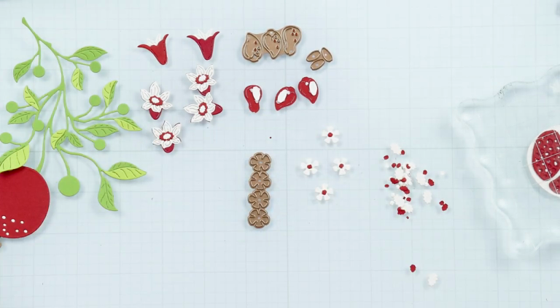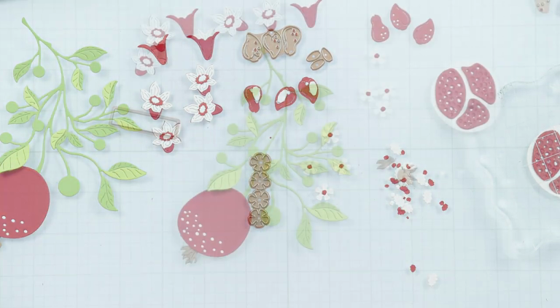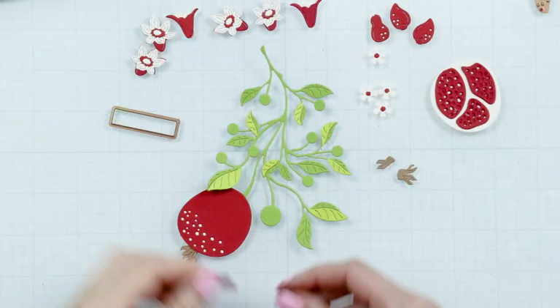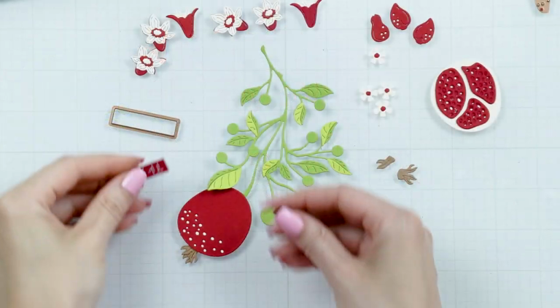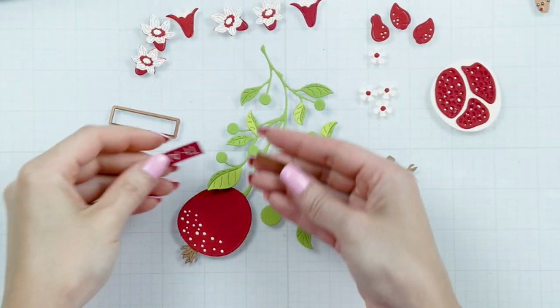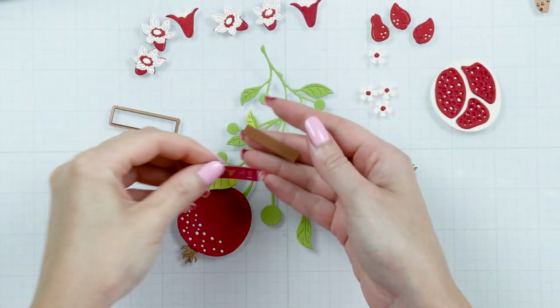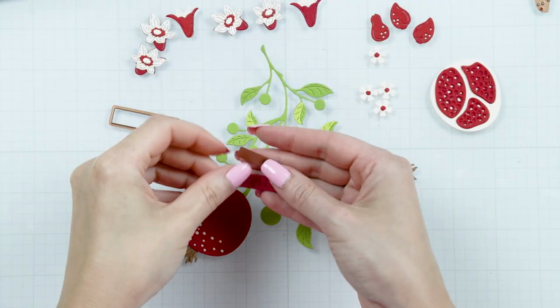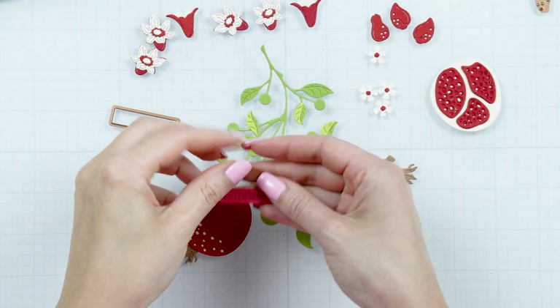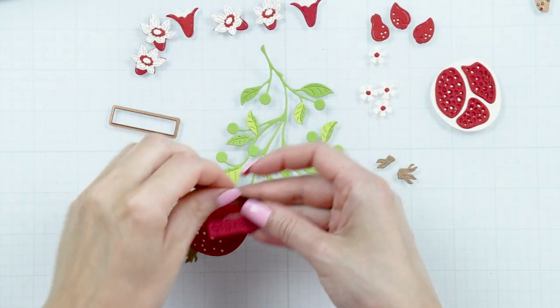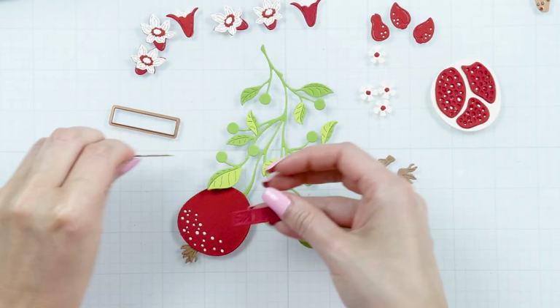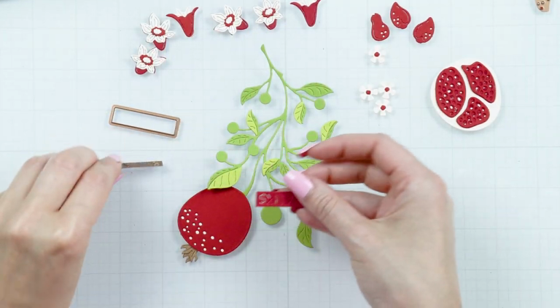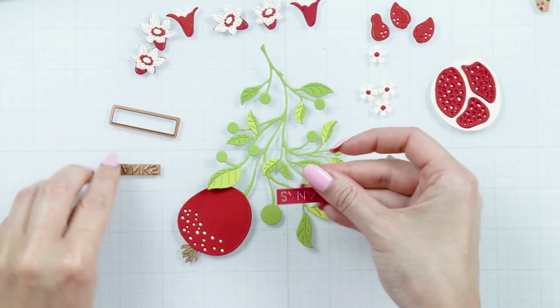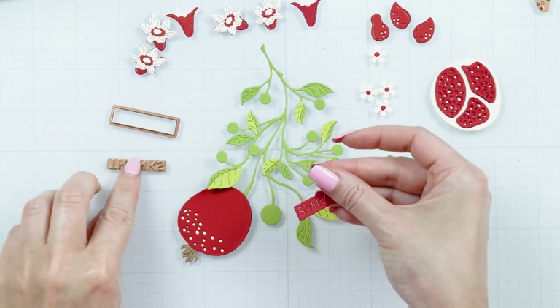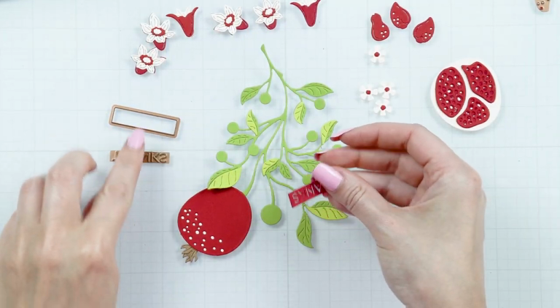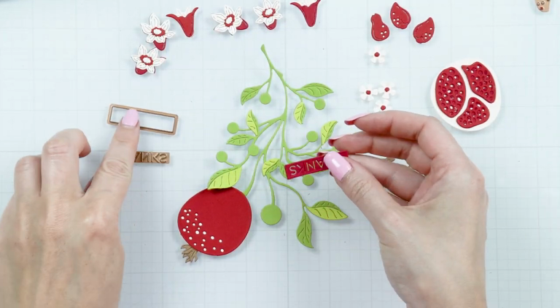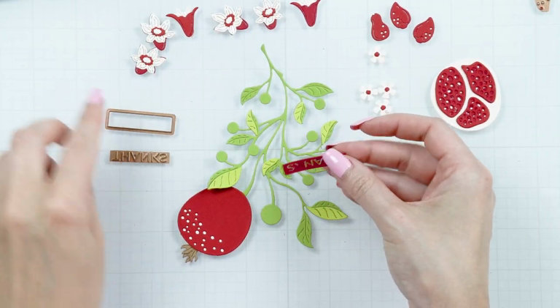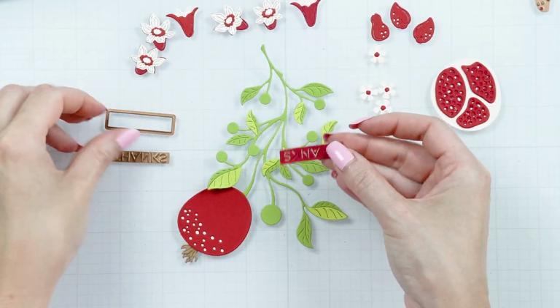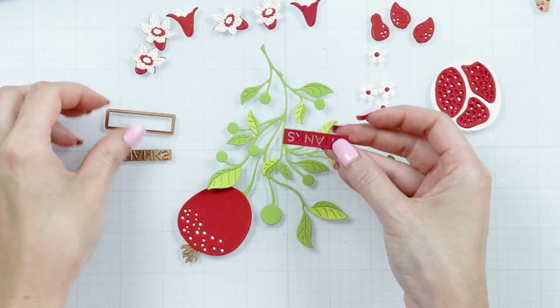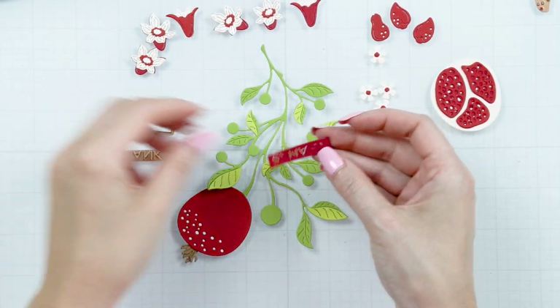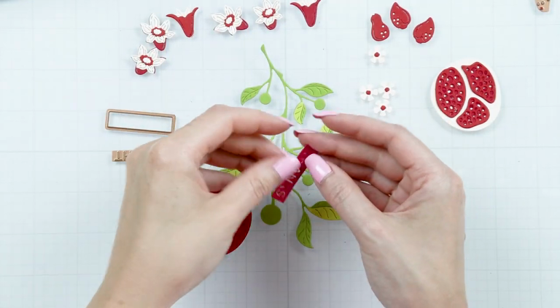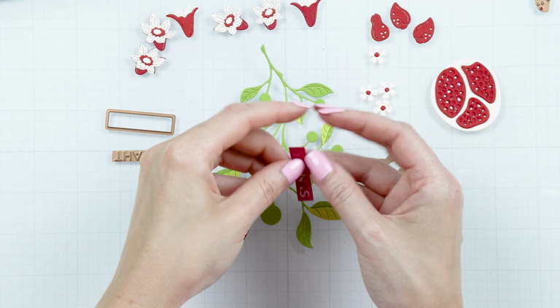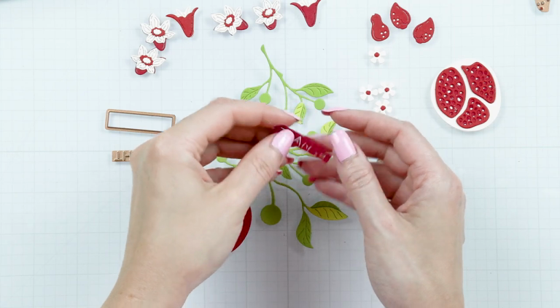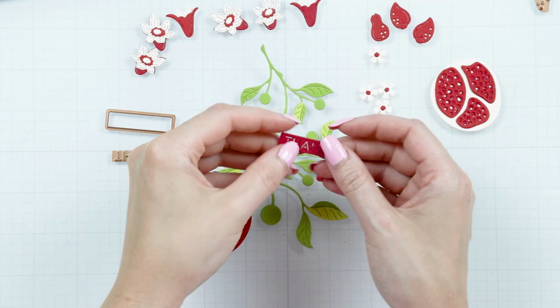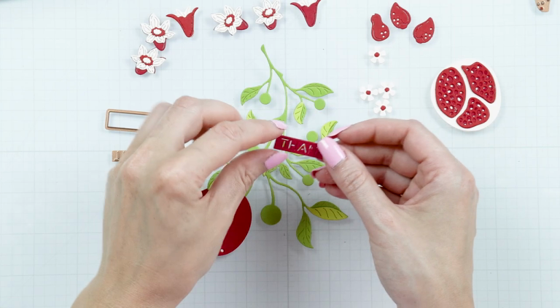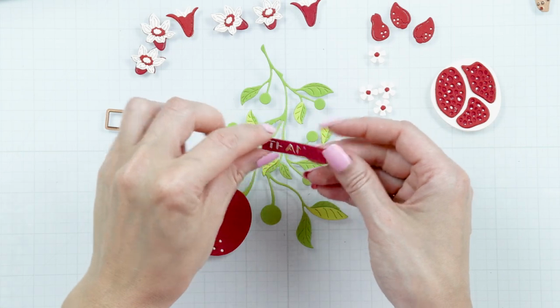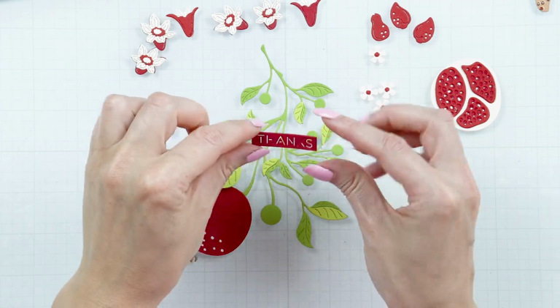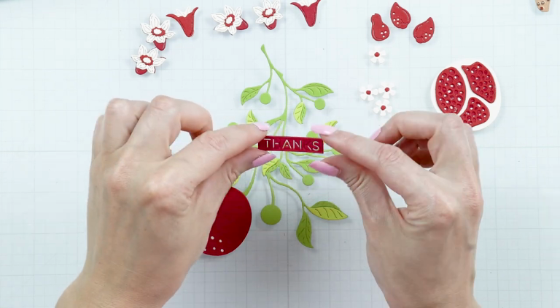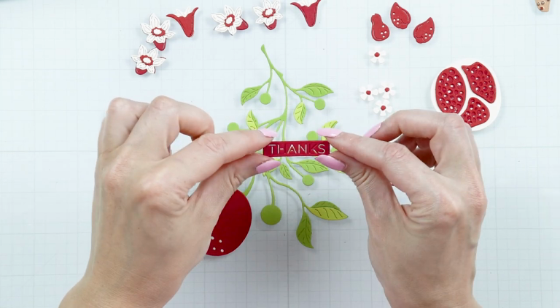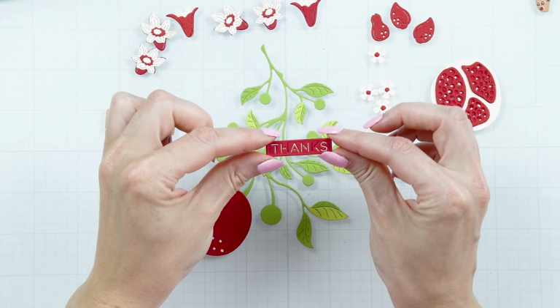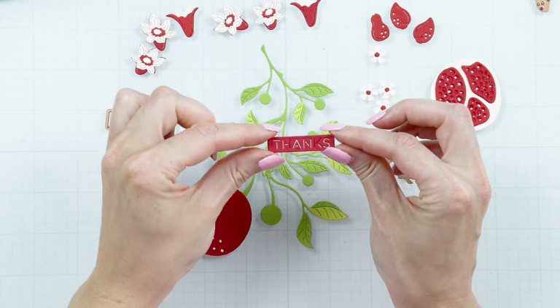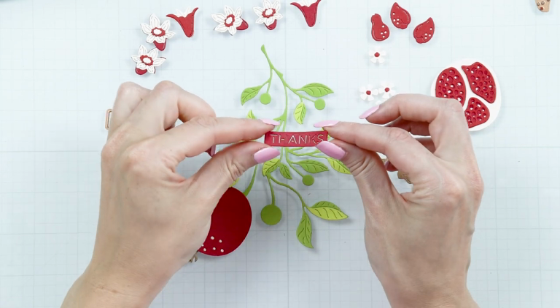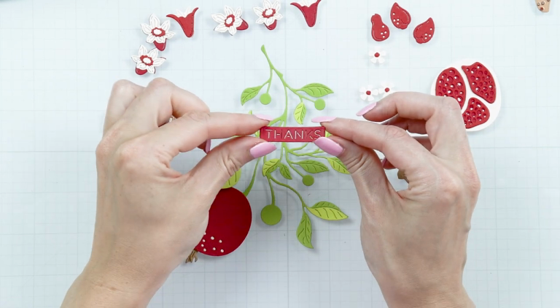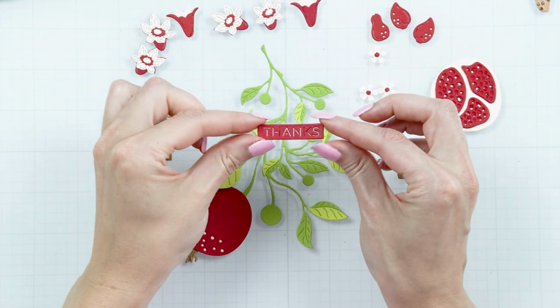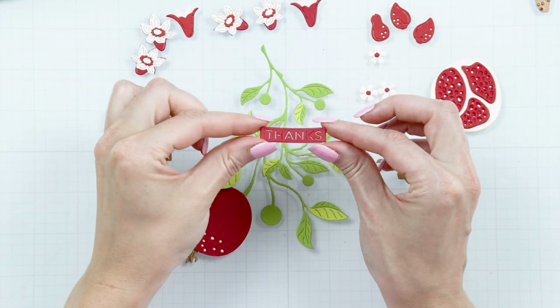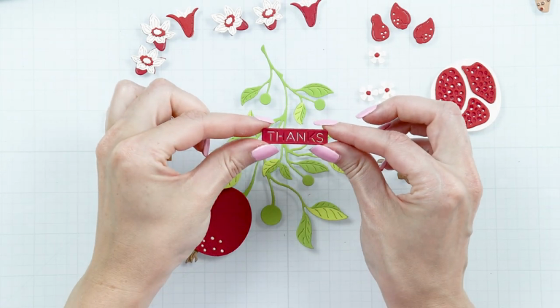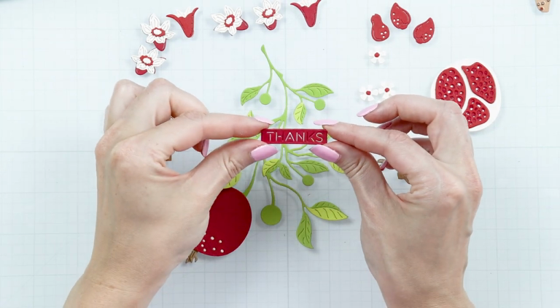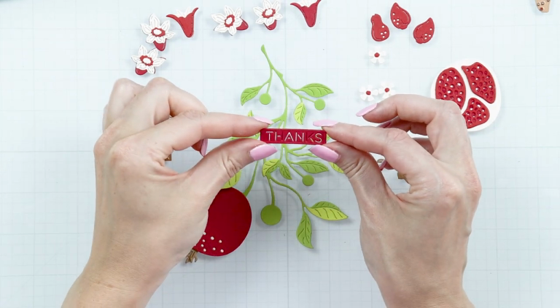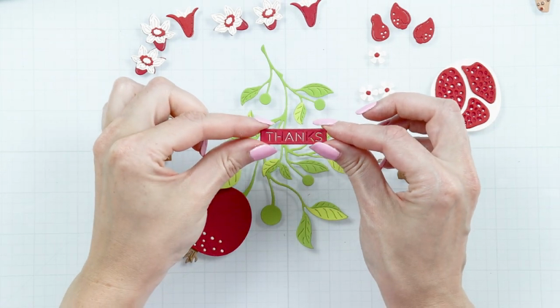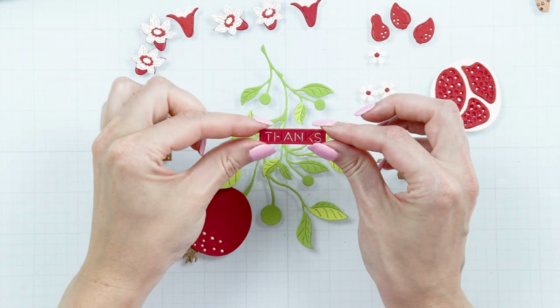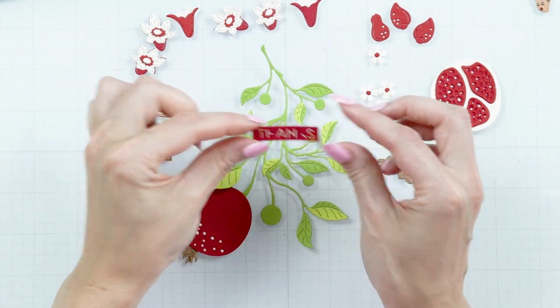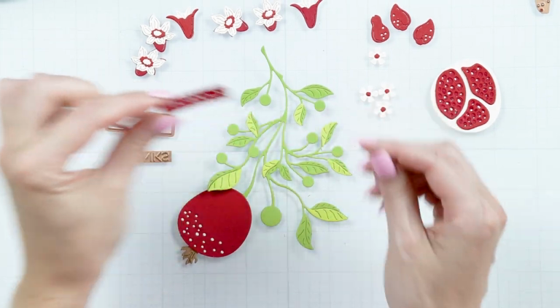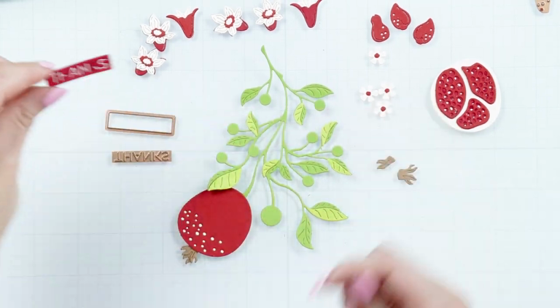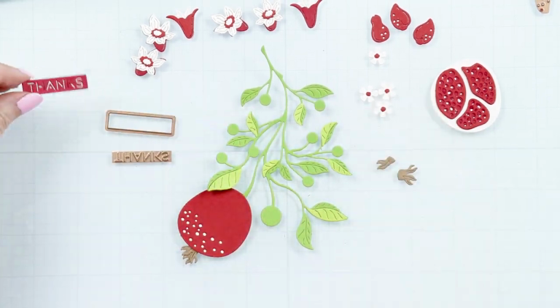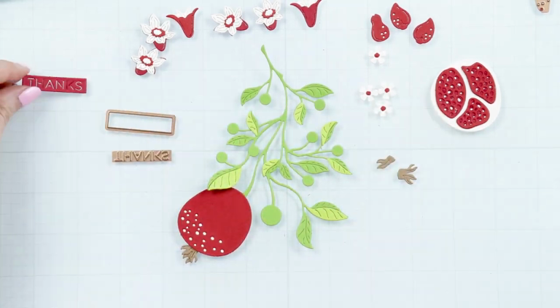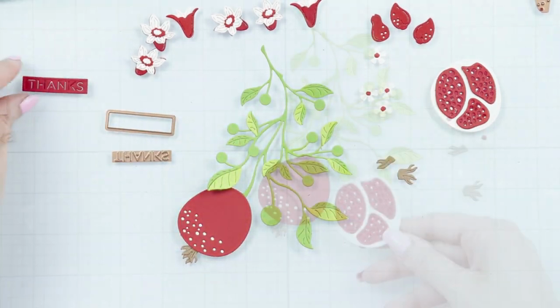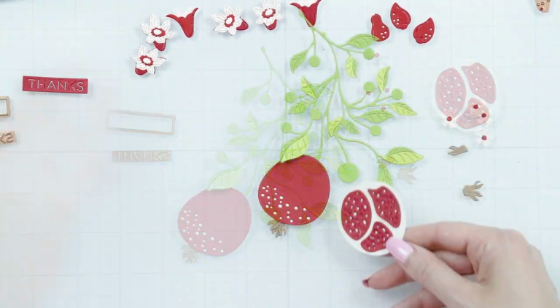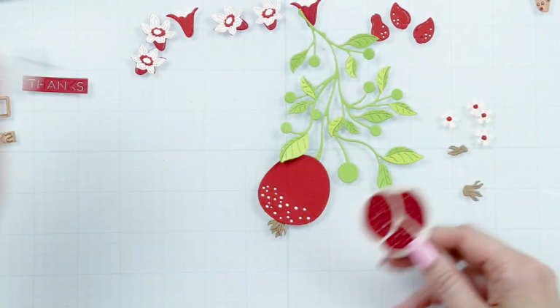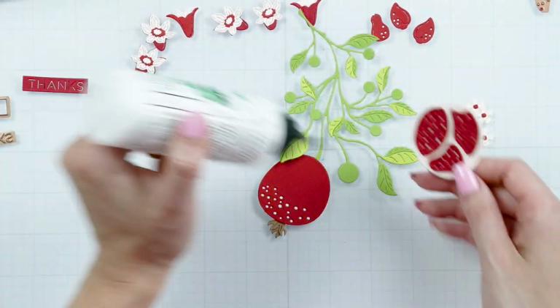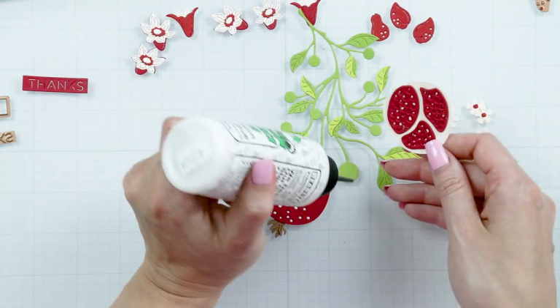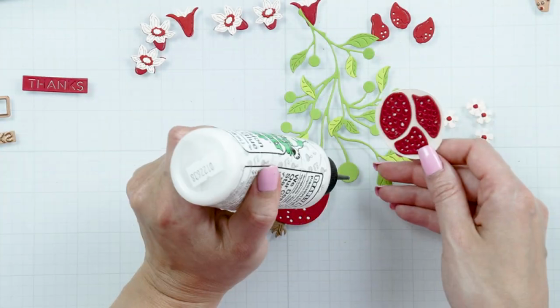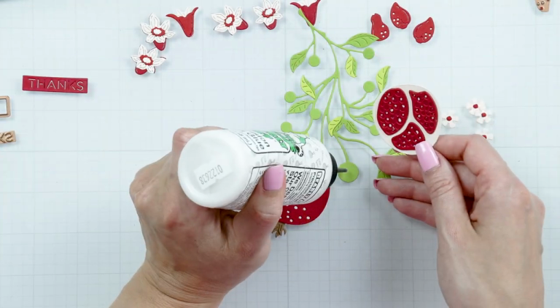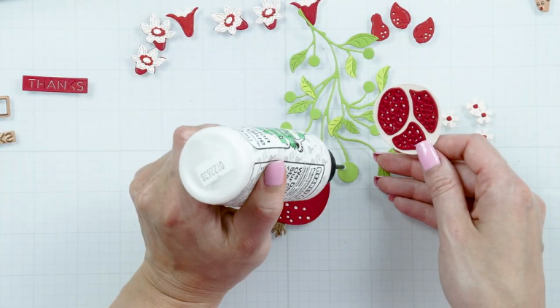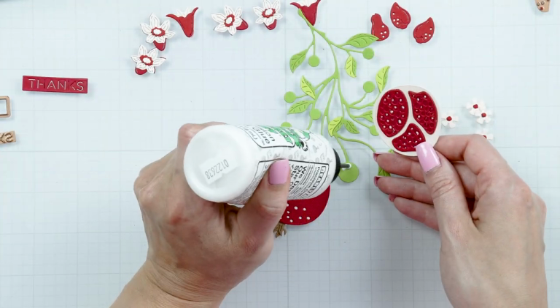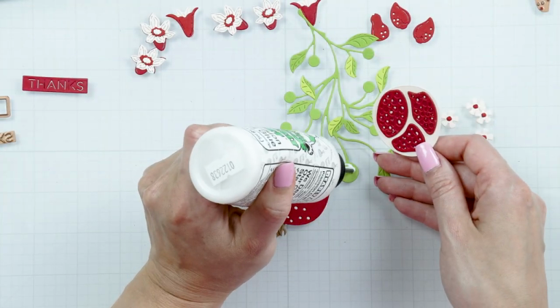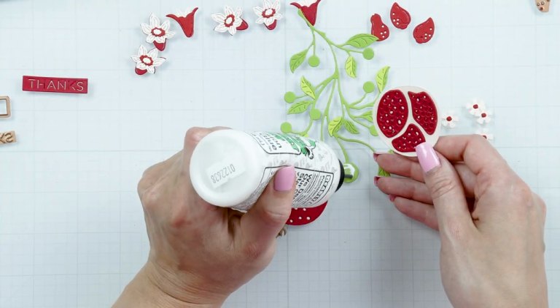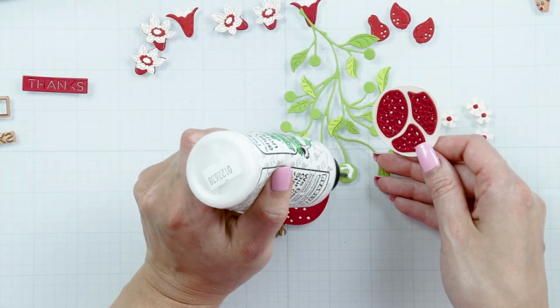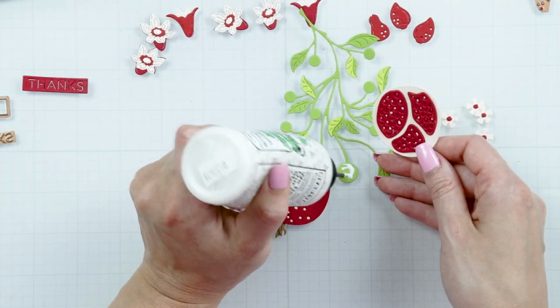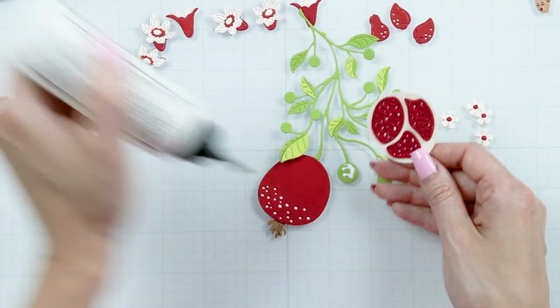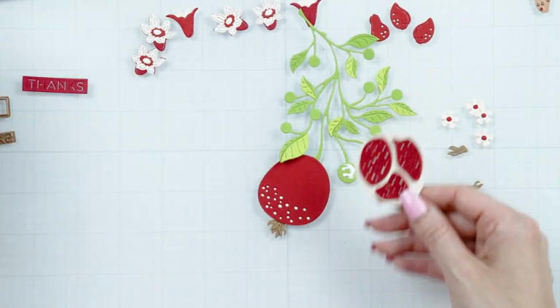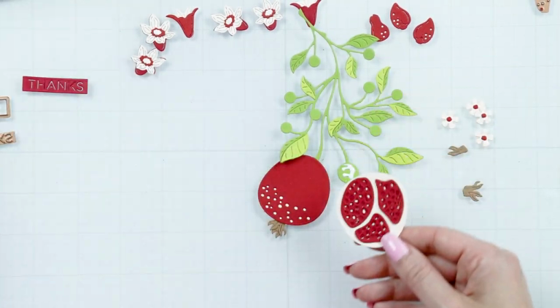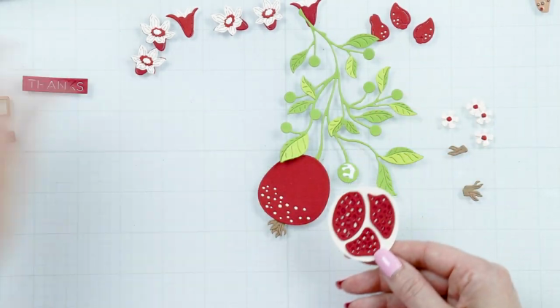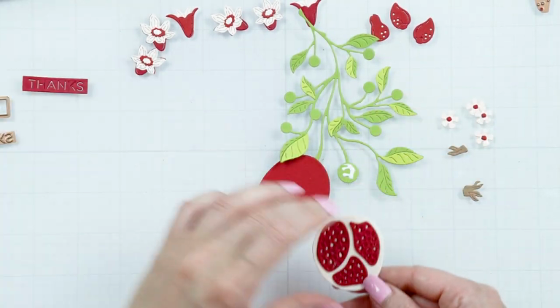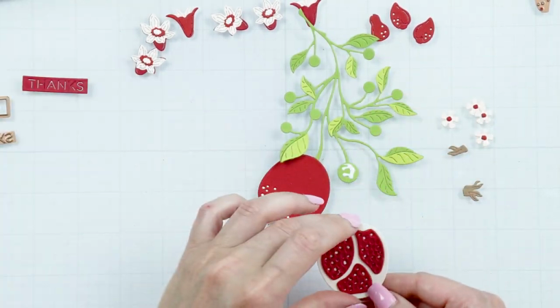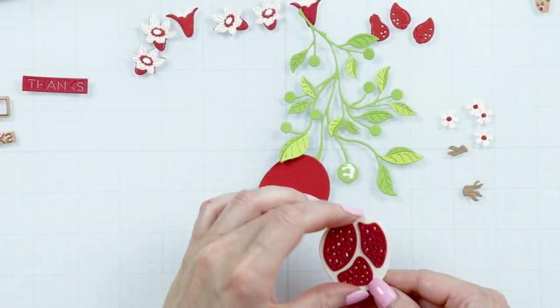Now there's also a sentiment die included in this set, and it reads: thanks. Time to assemble our branch.